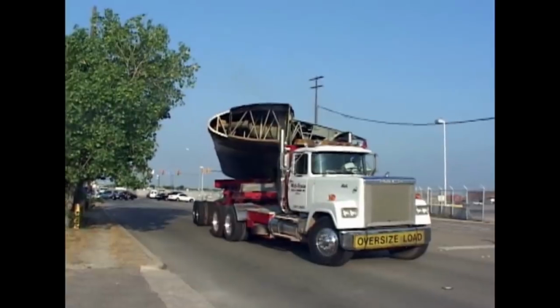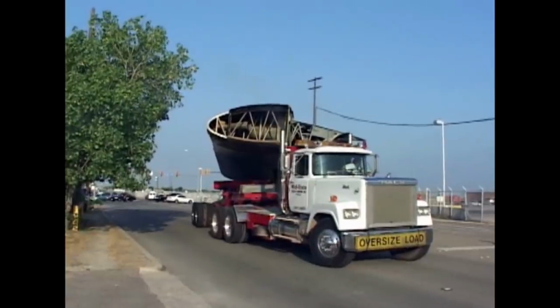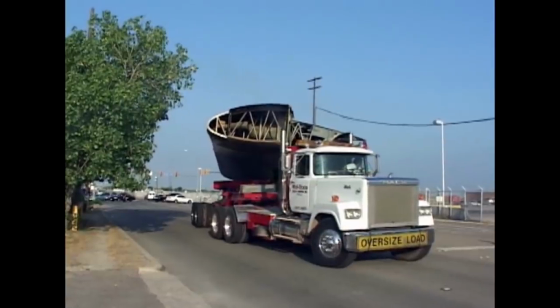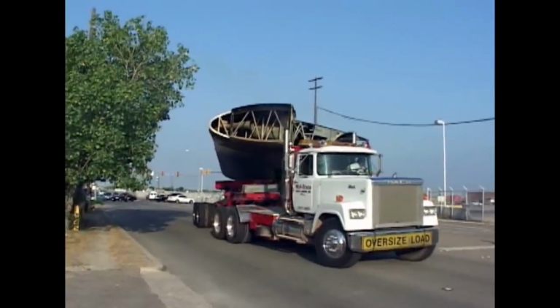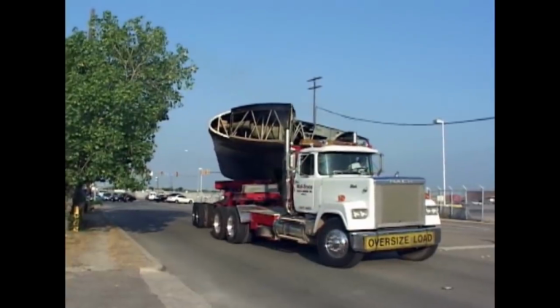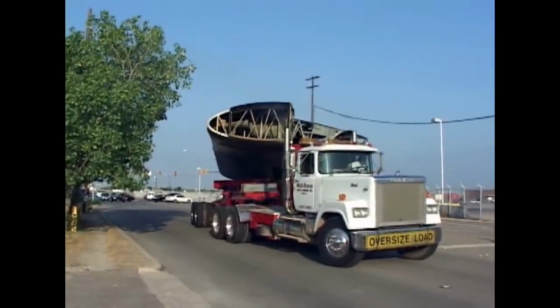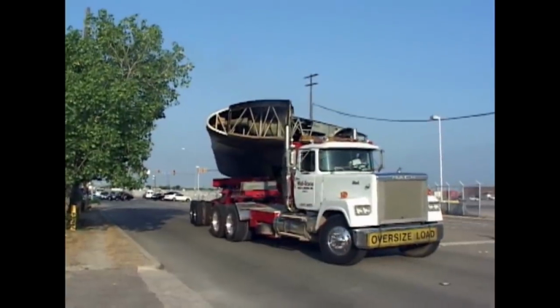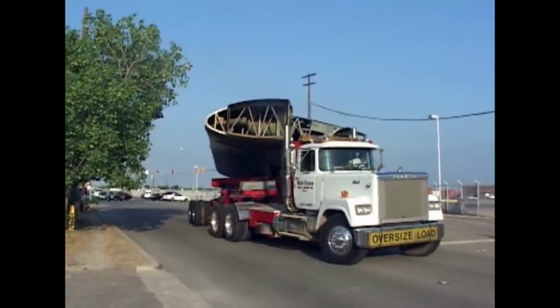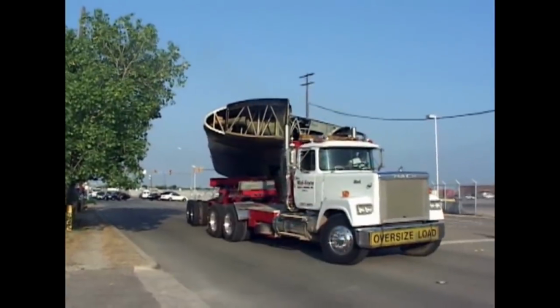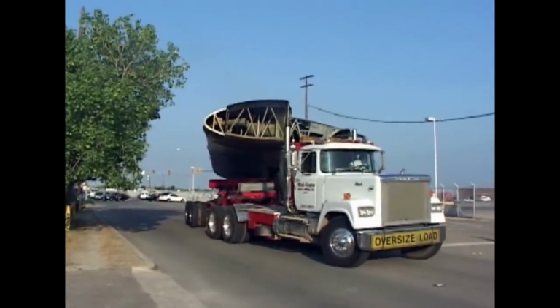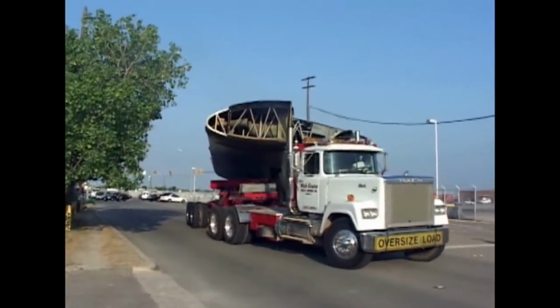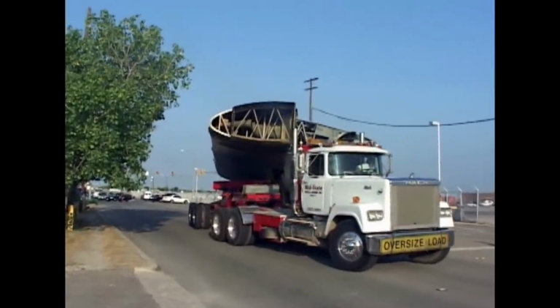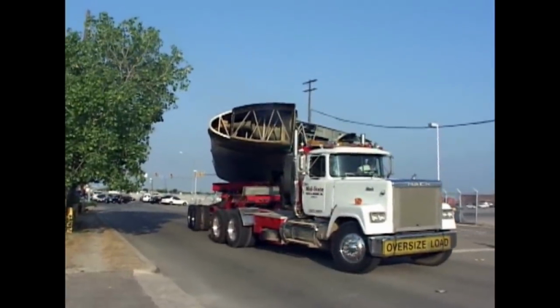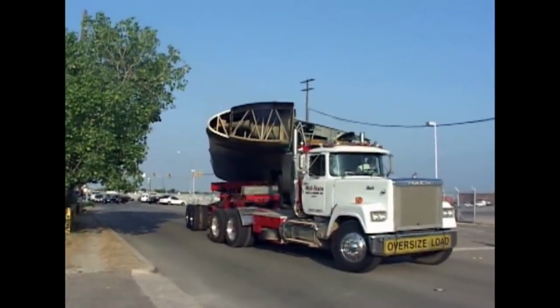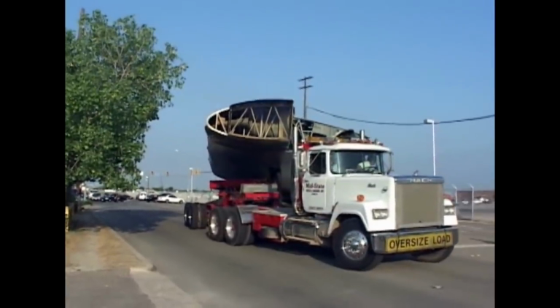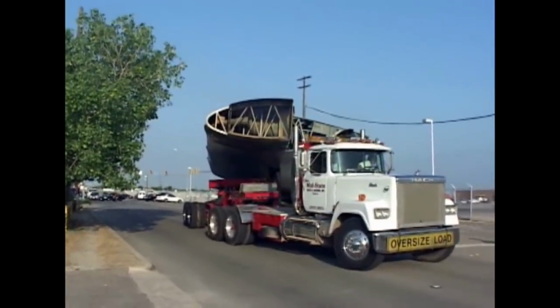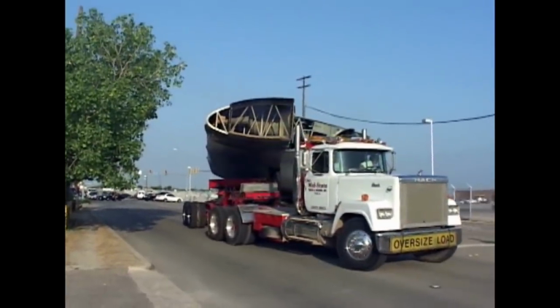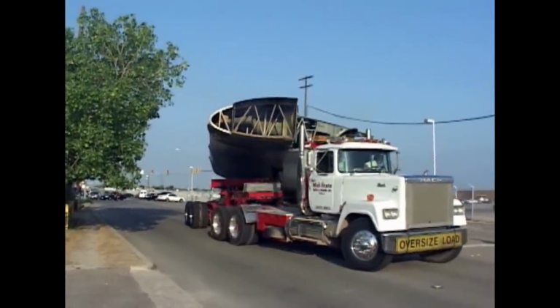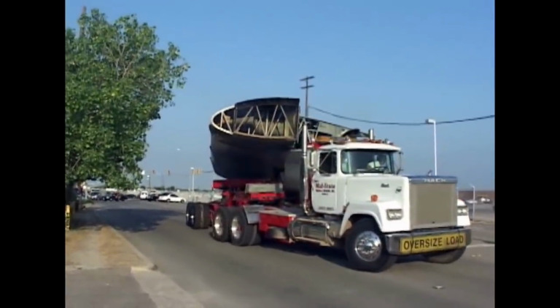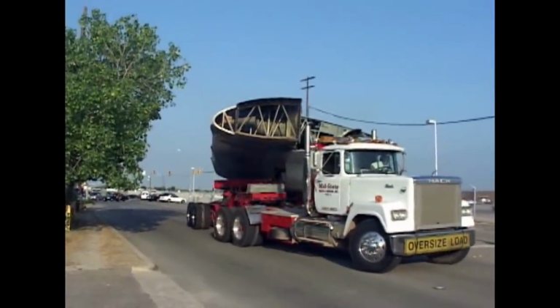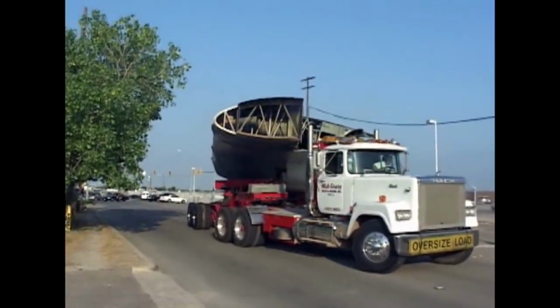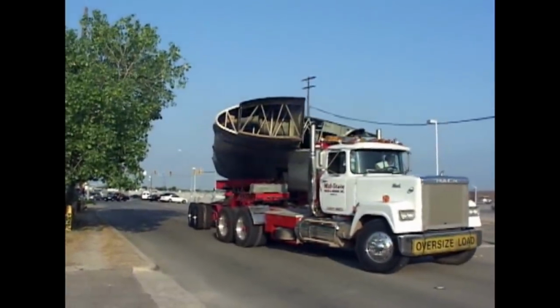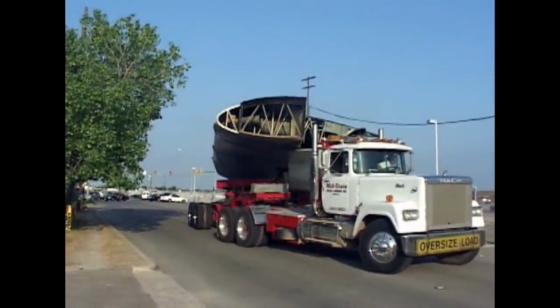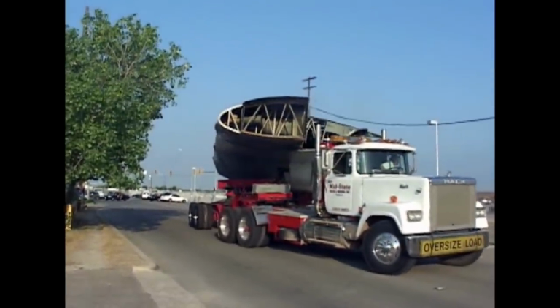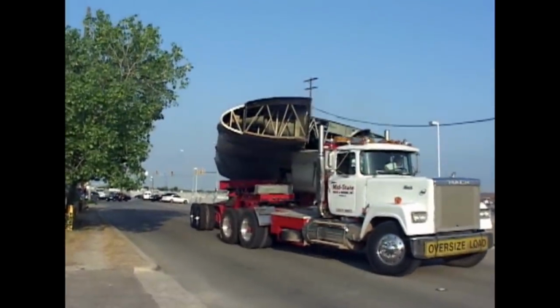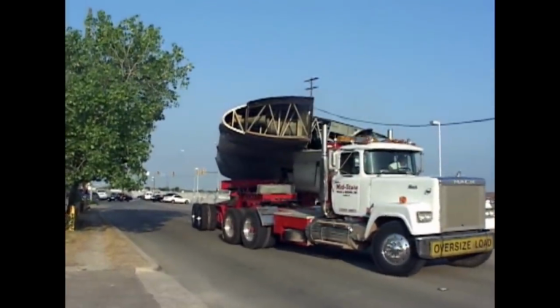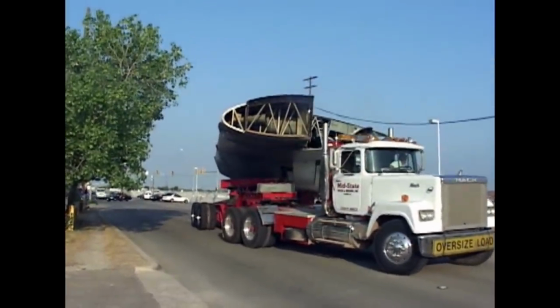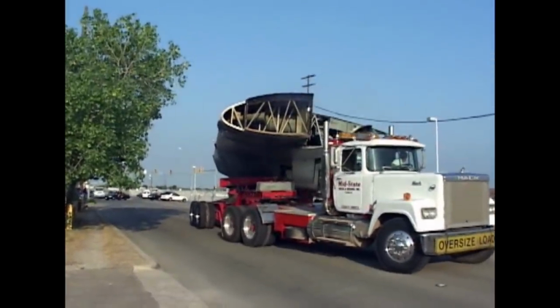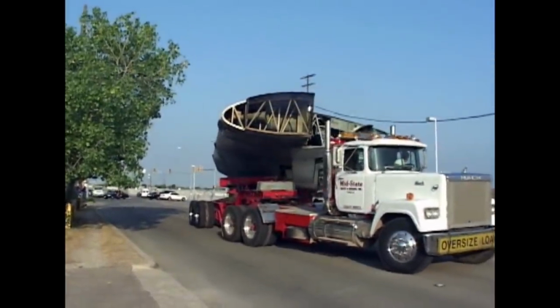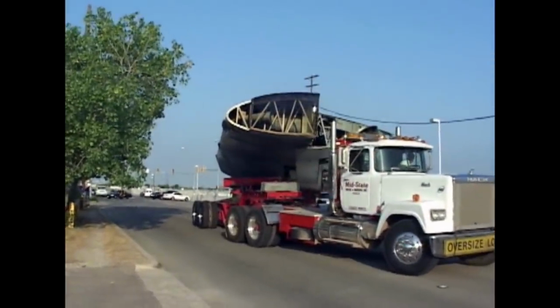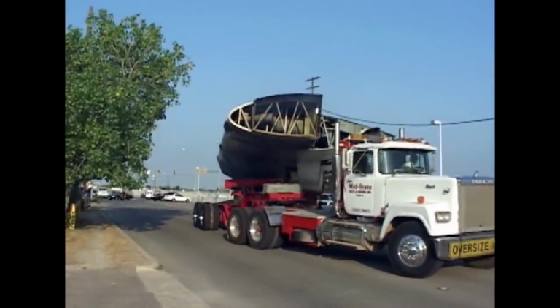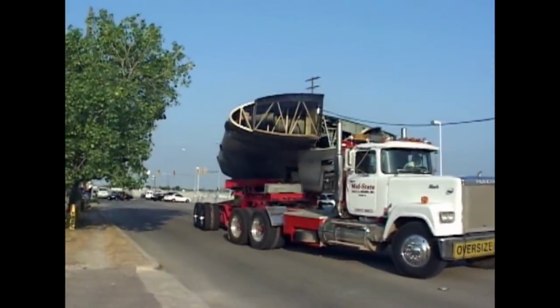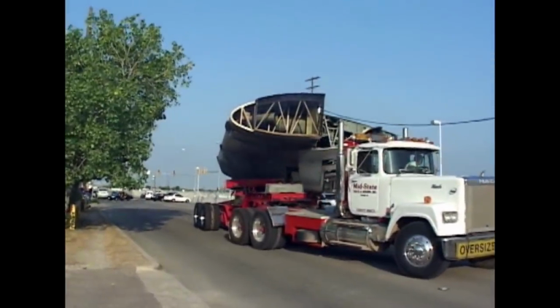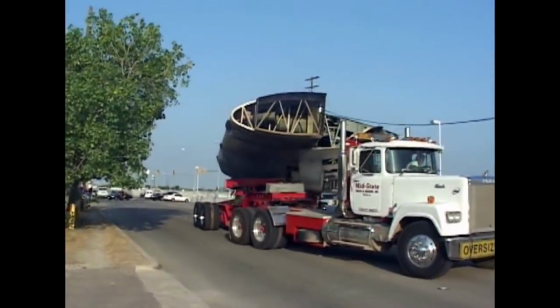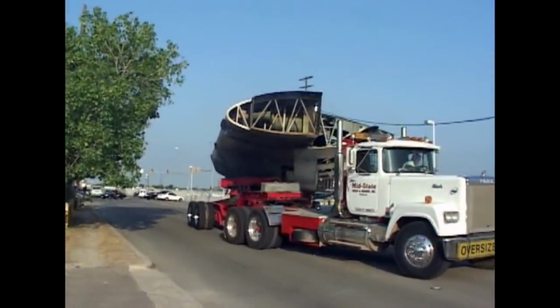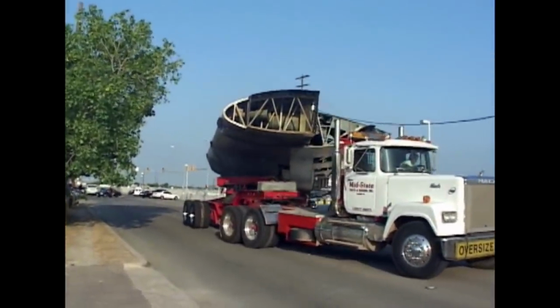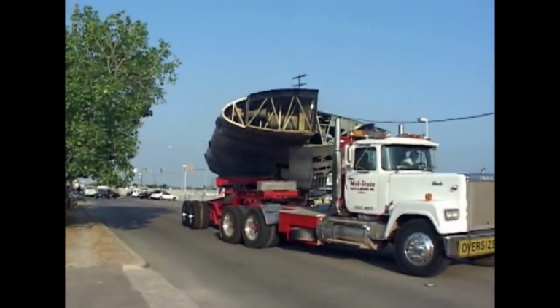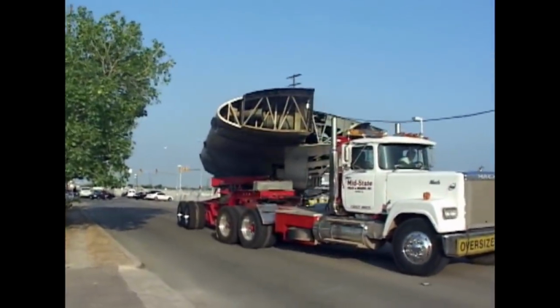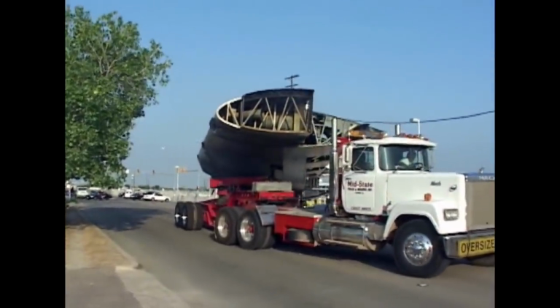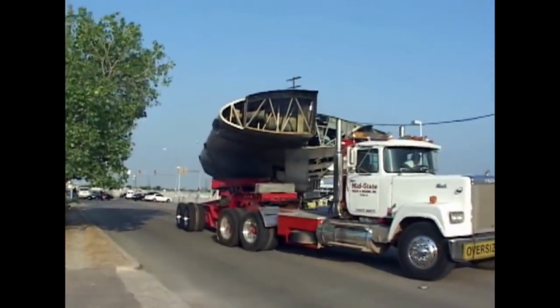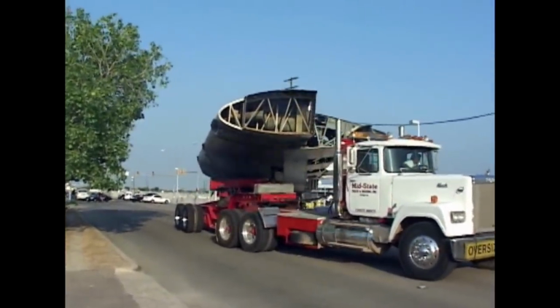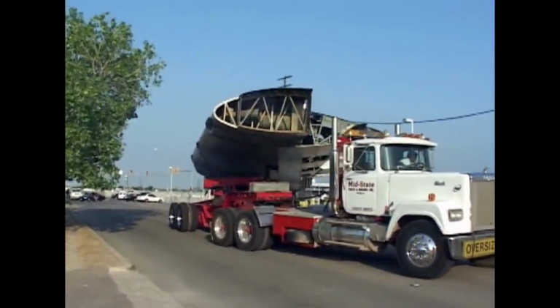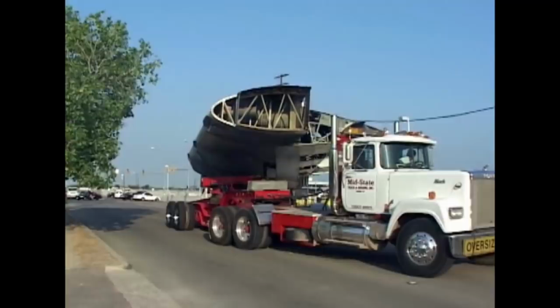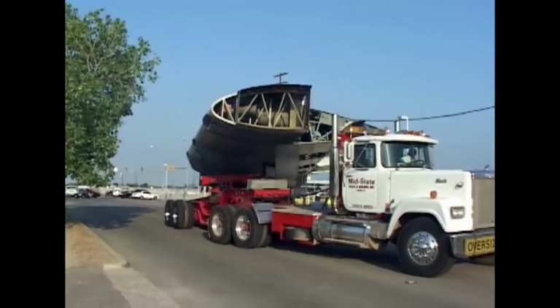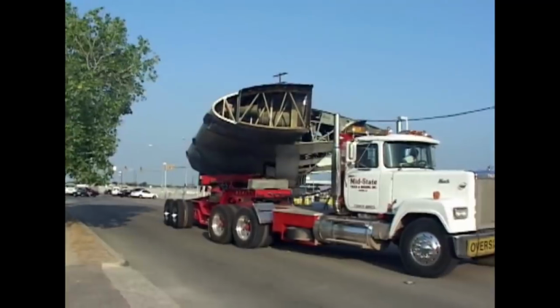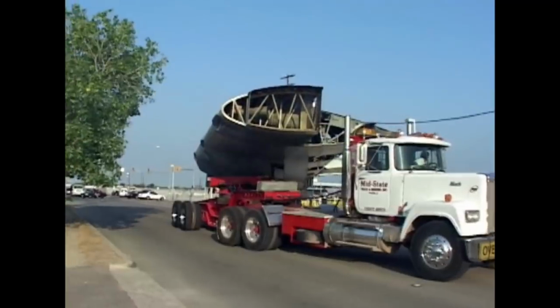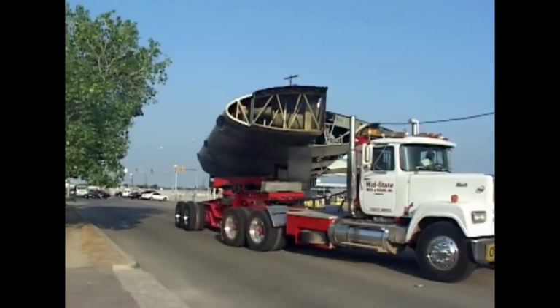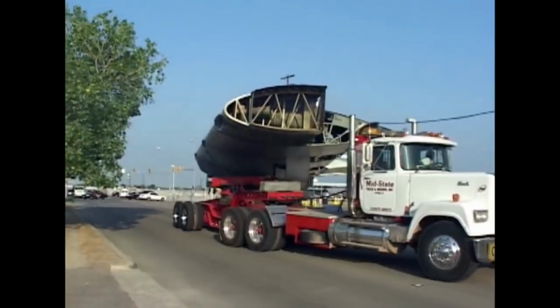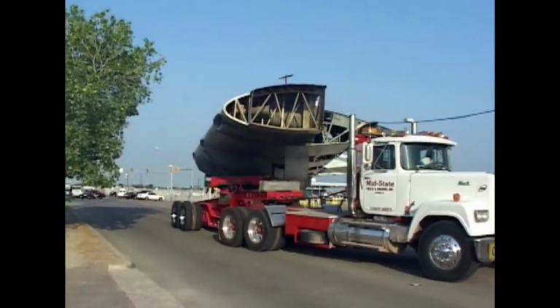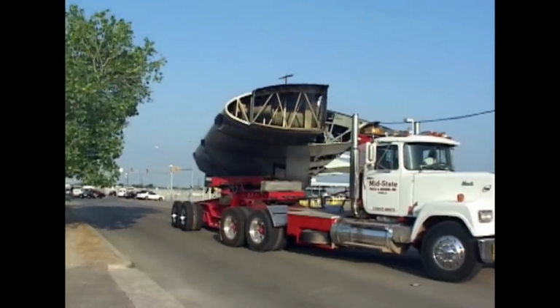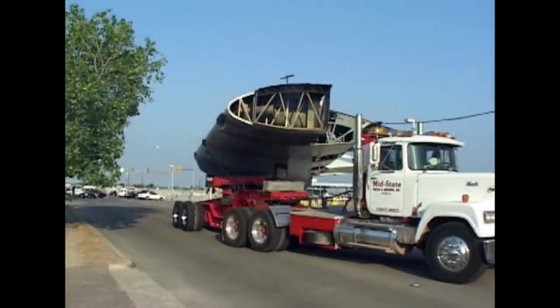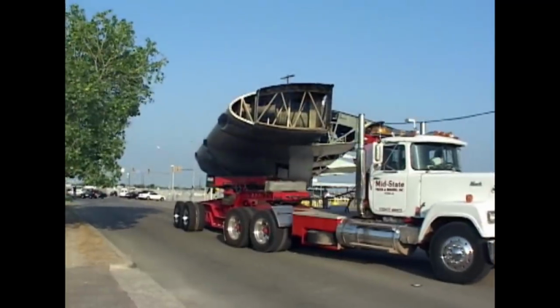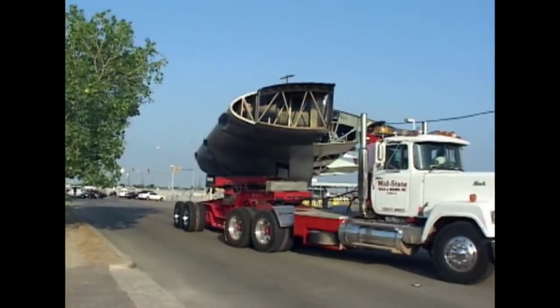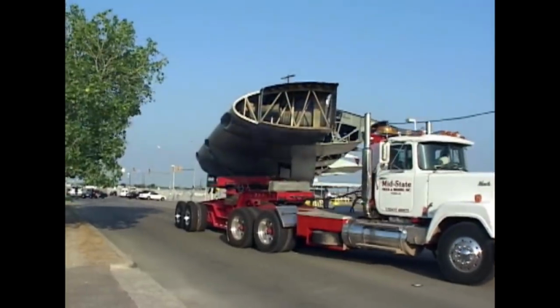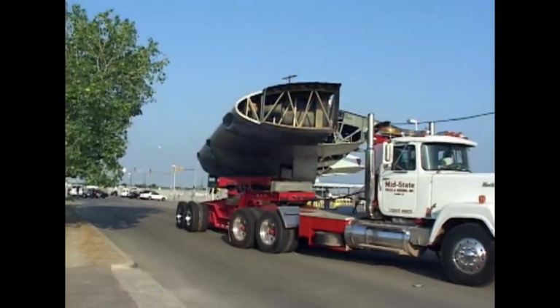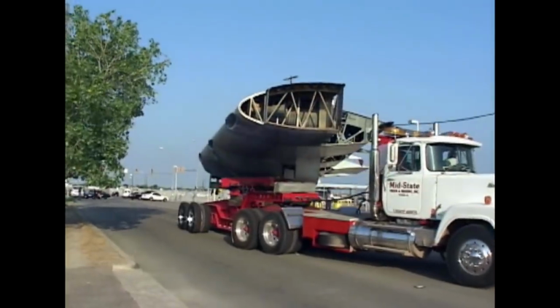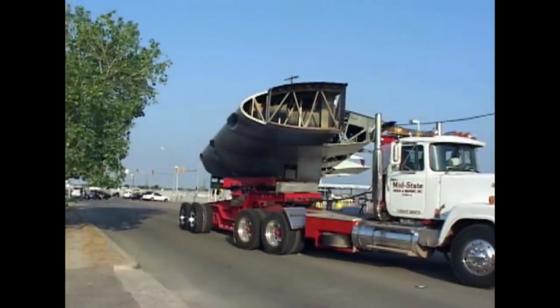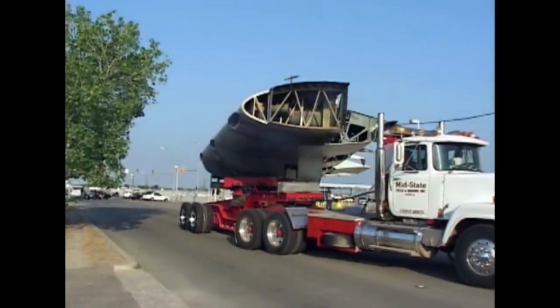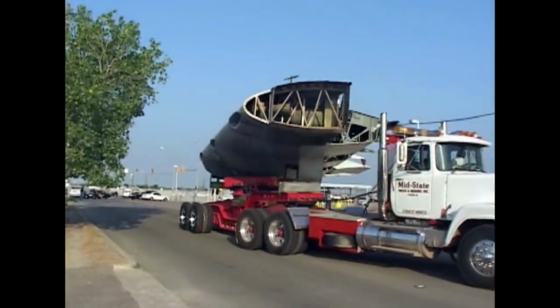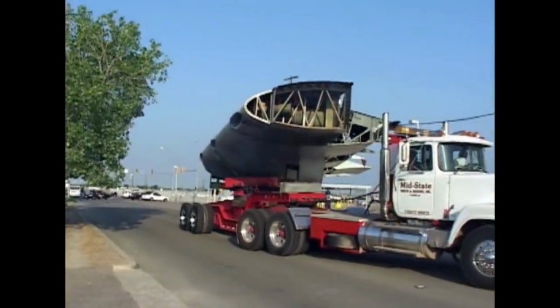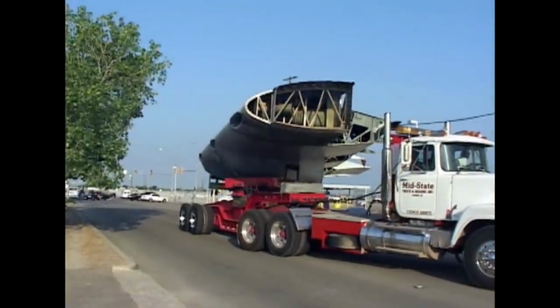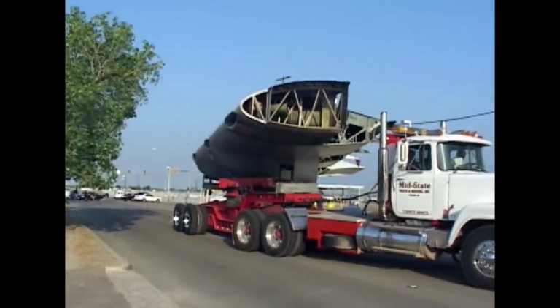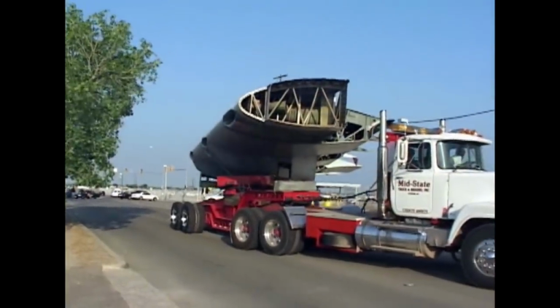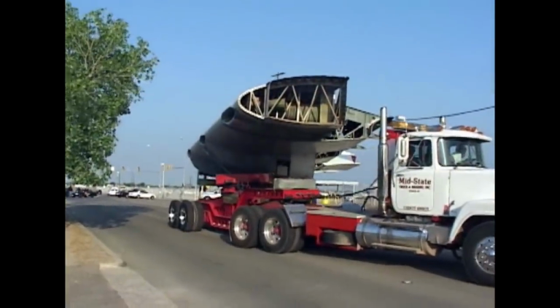This wing was built in this plant 51 years ago and now heads west for its final resting place.